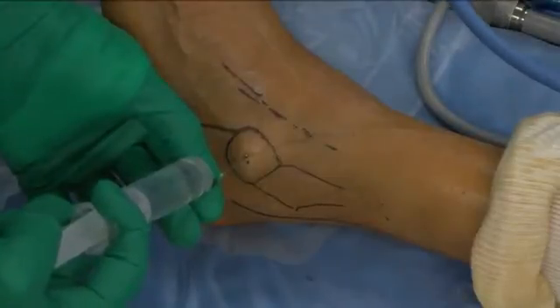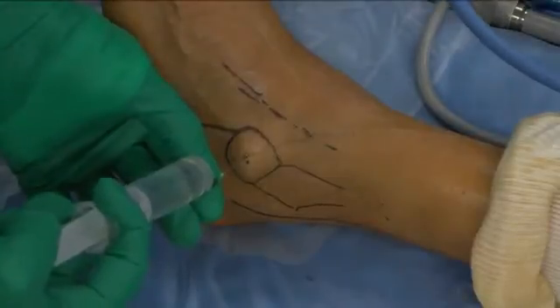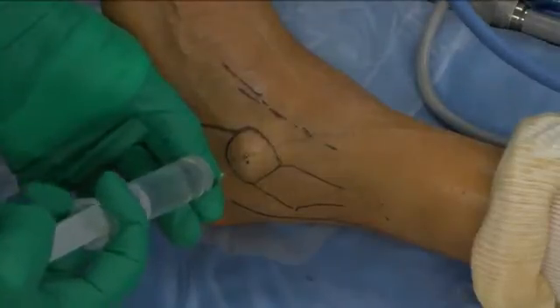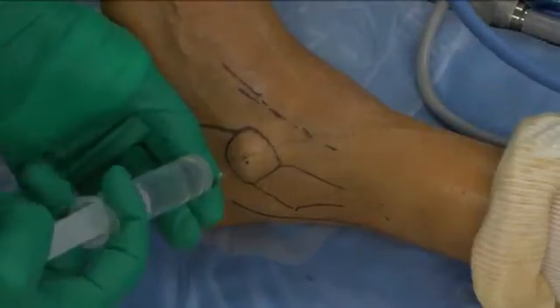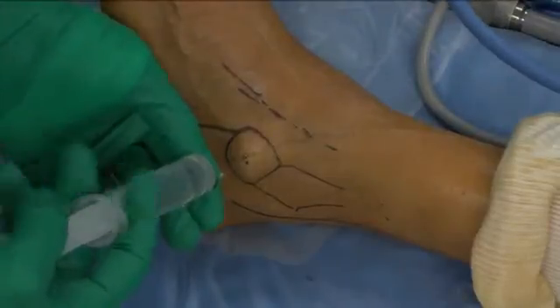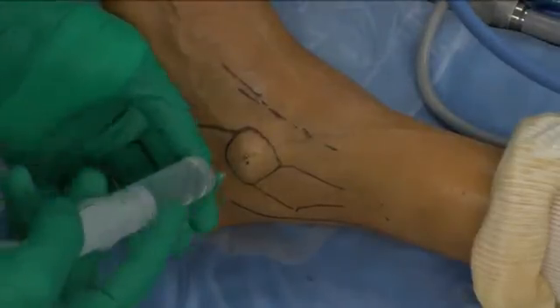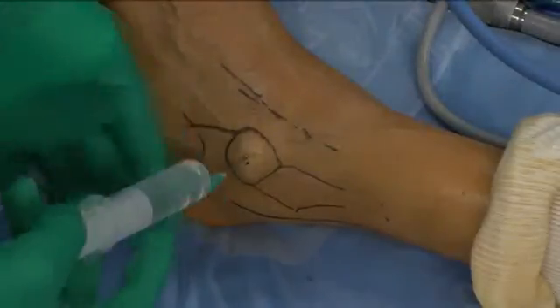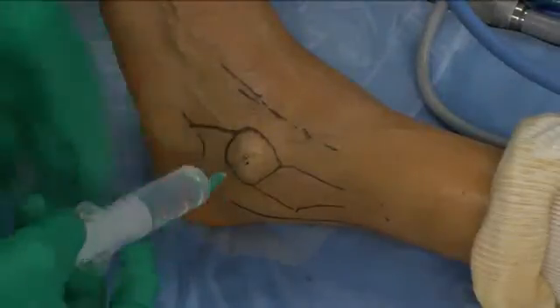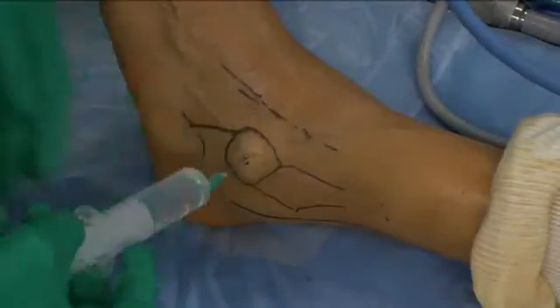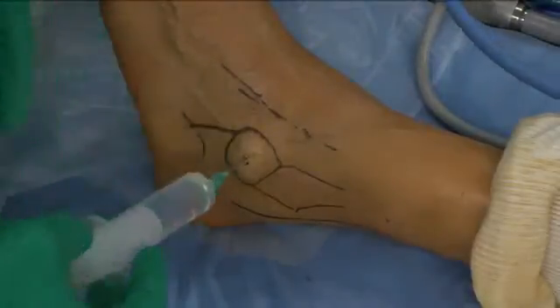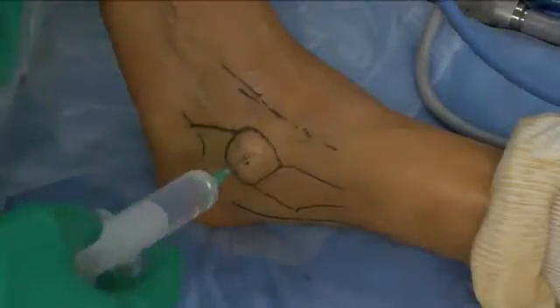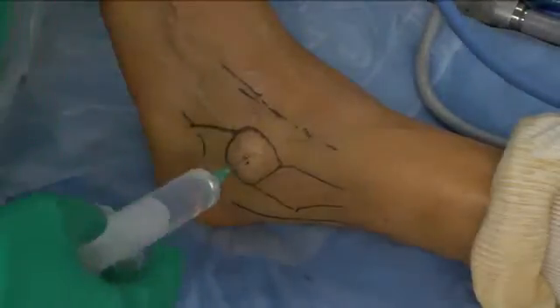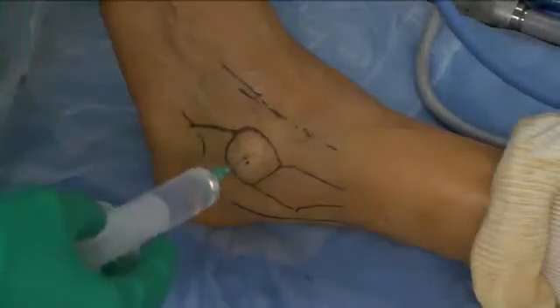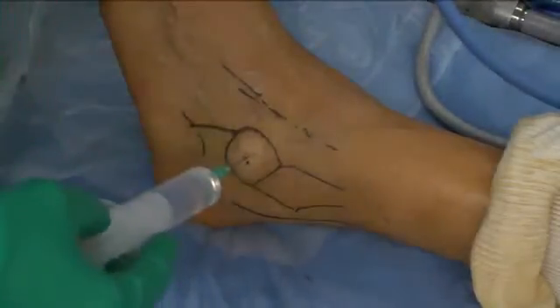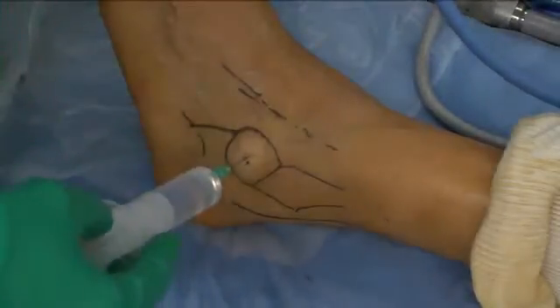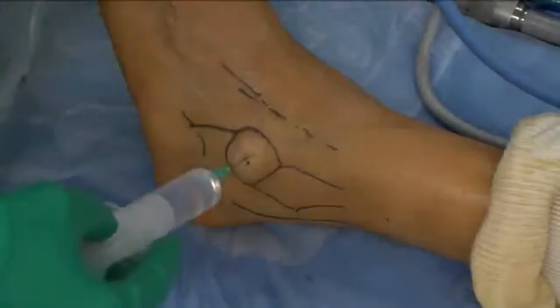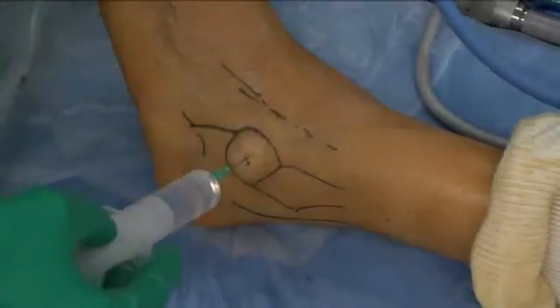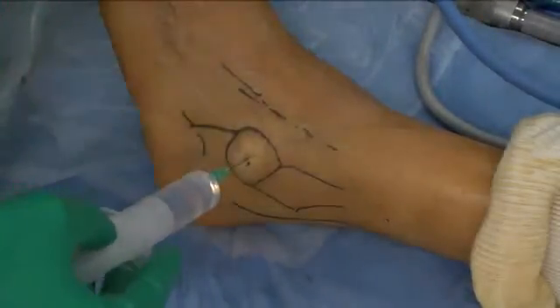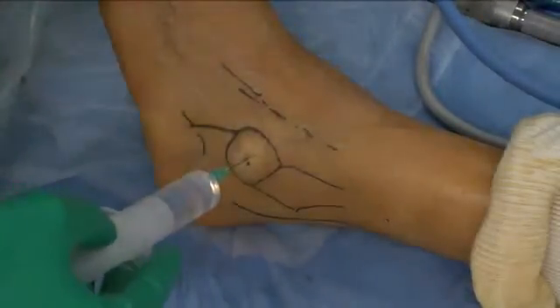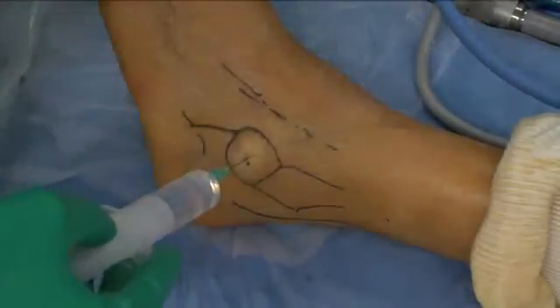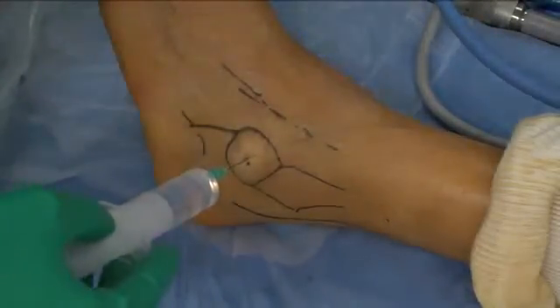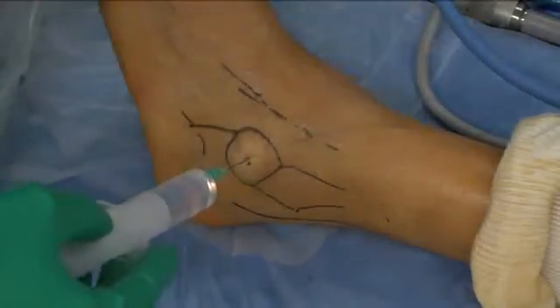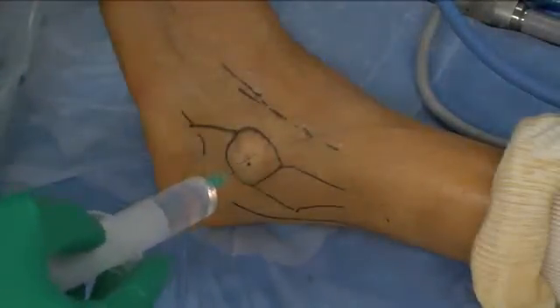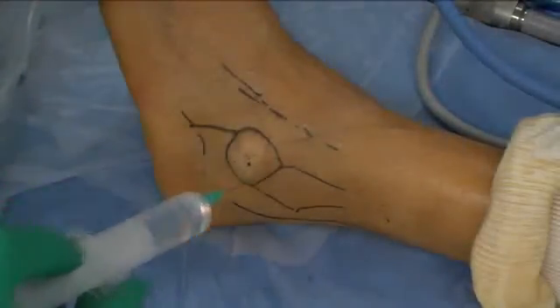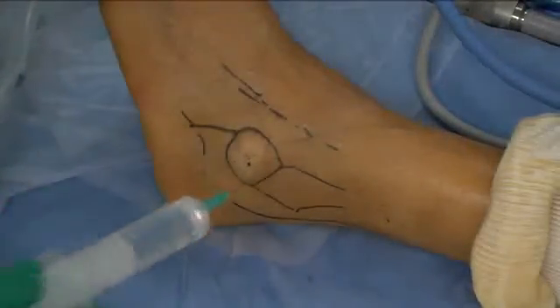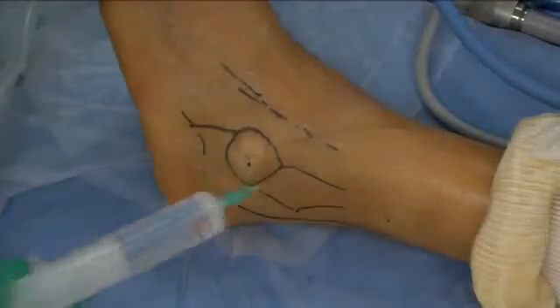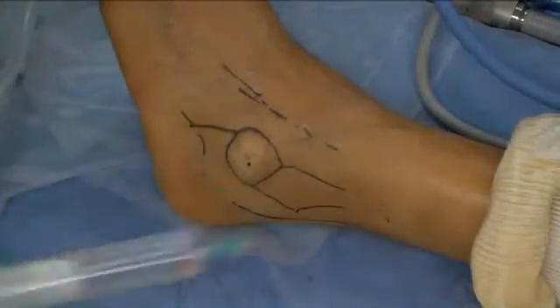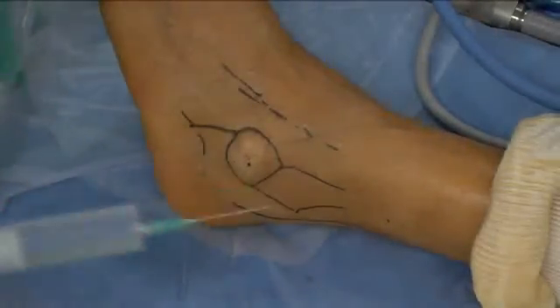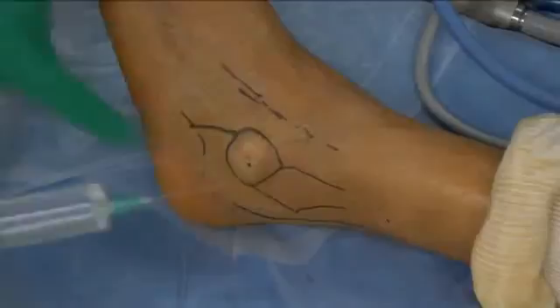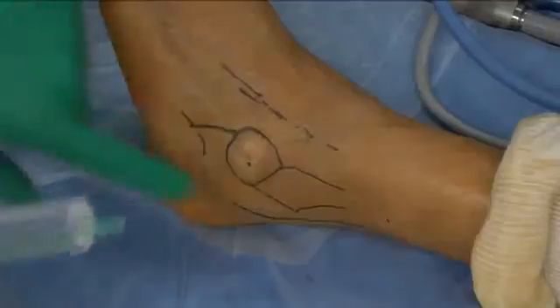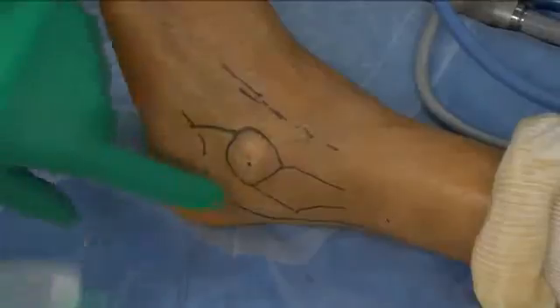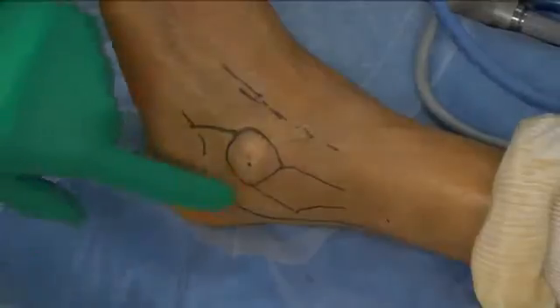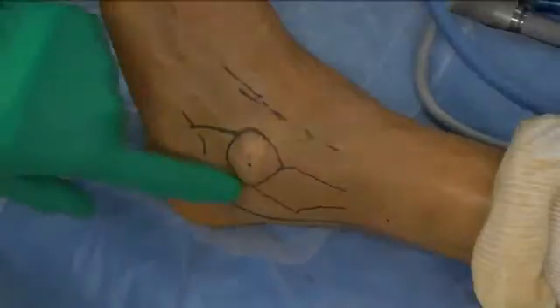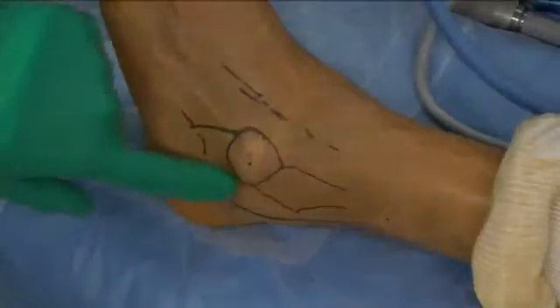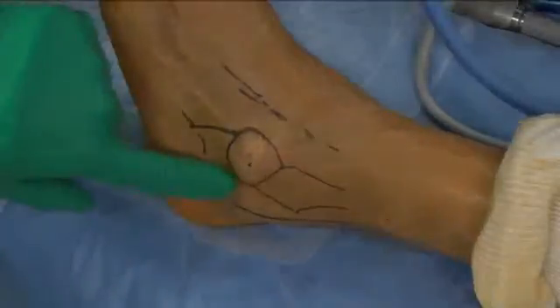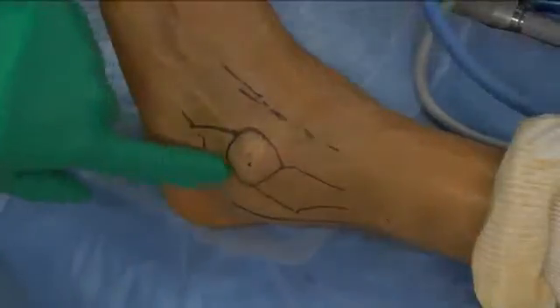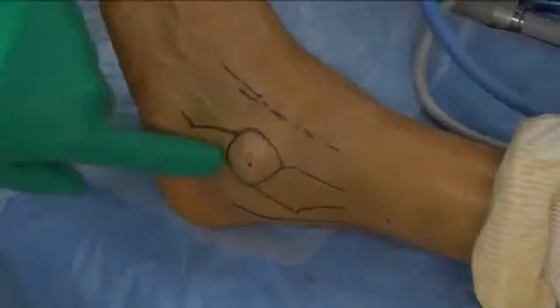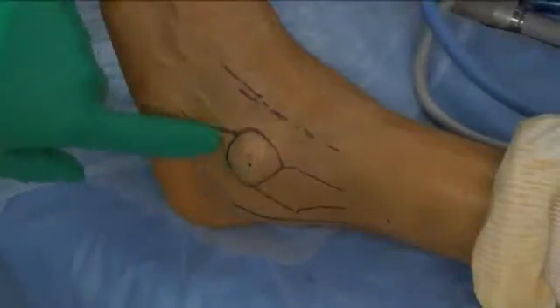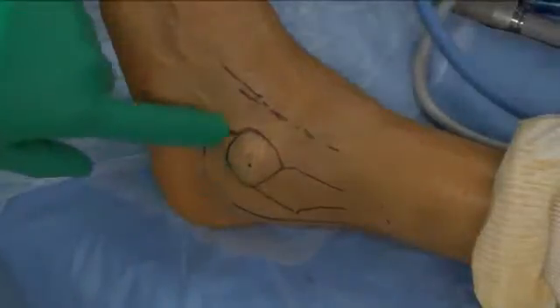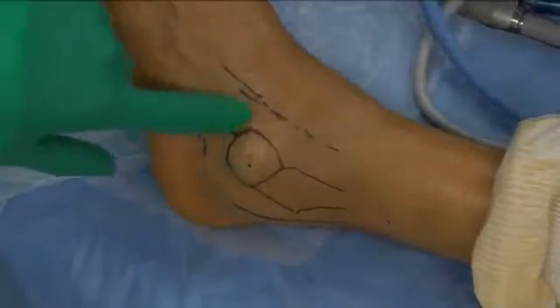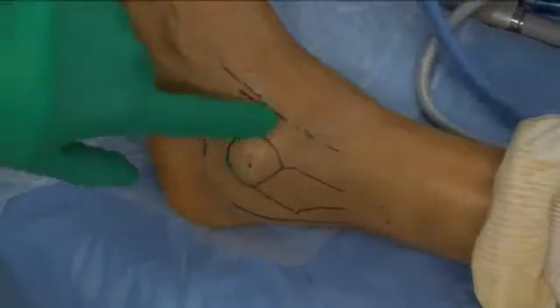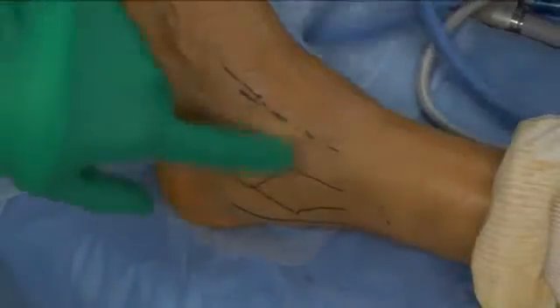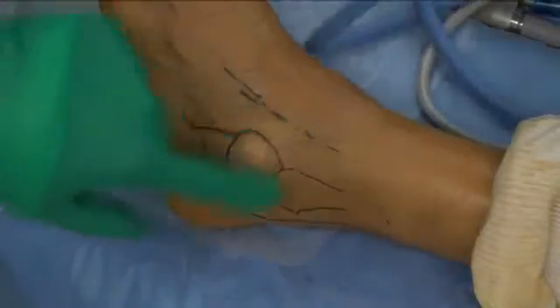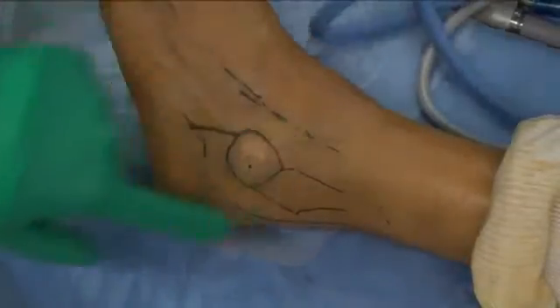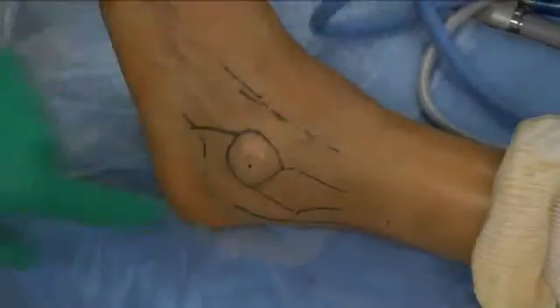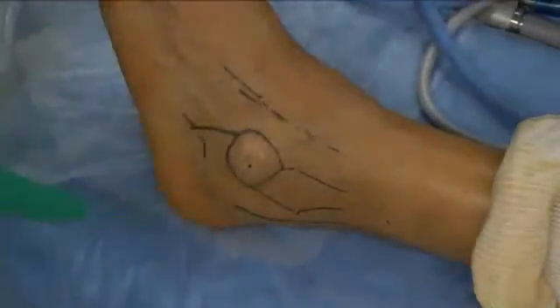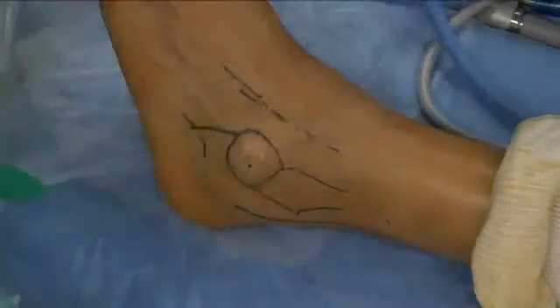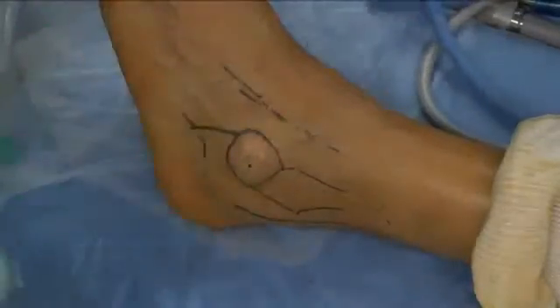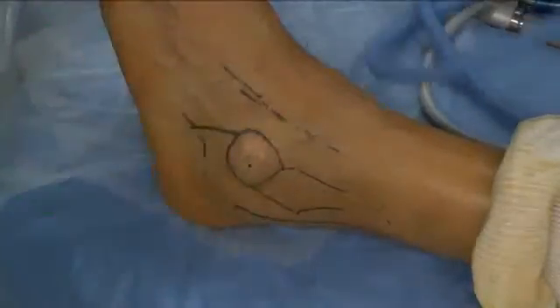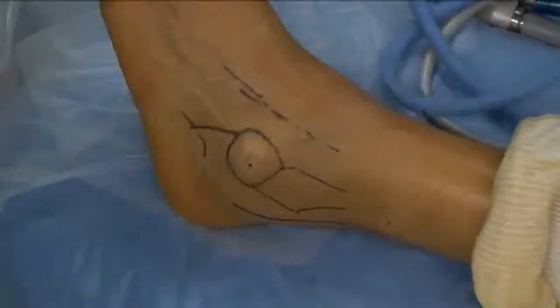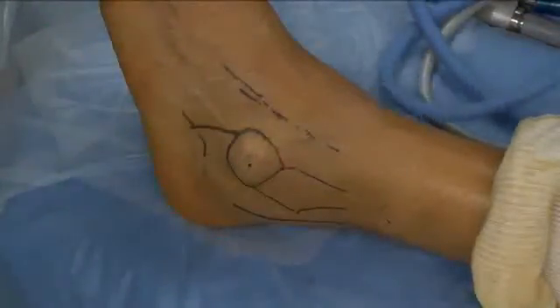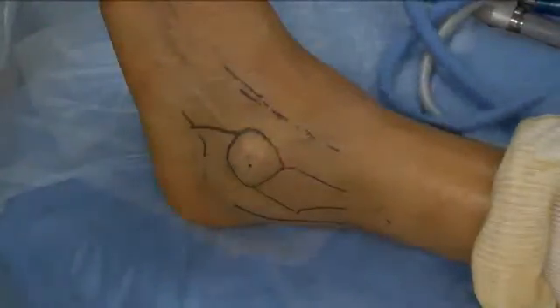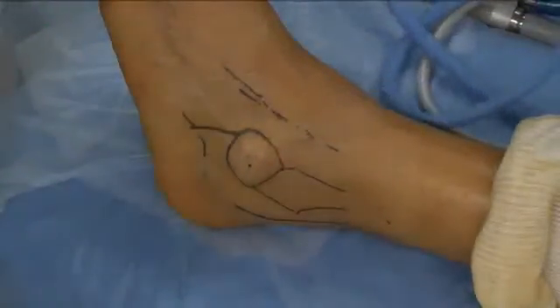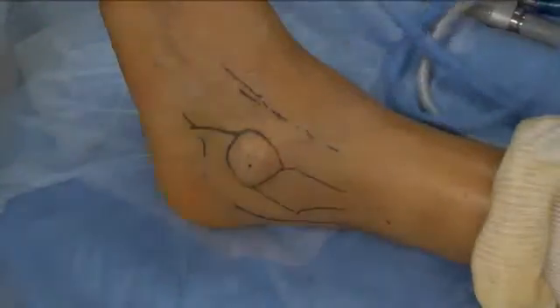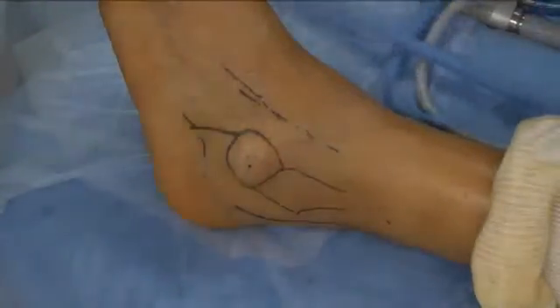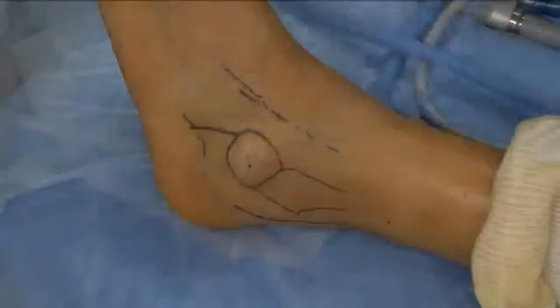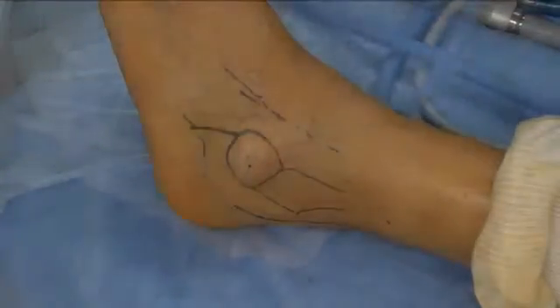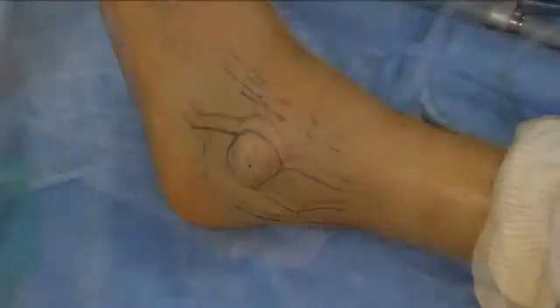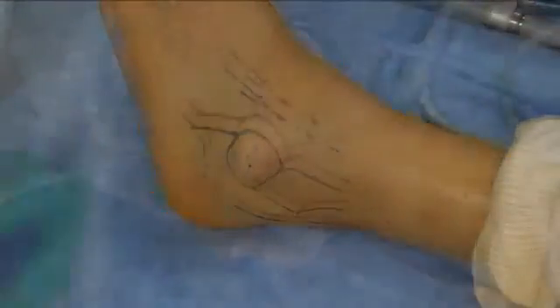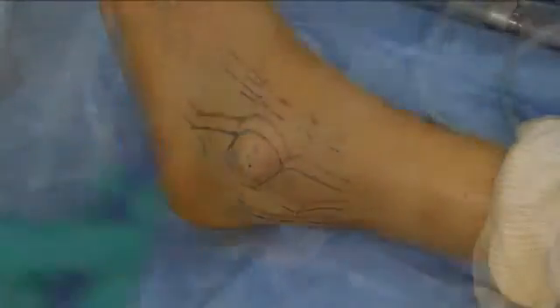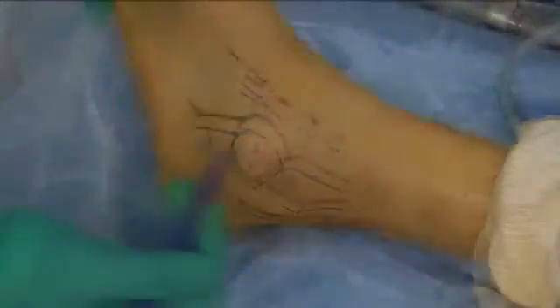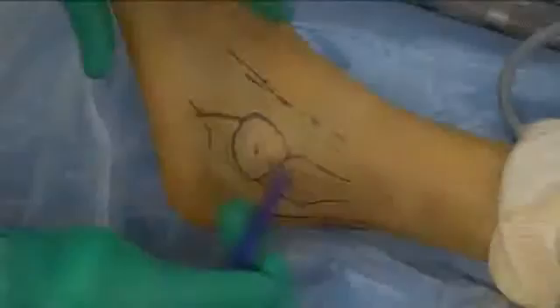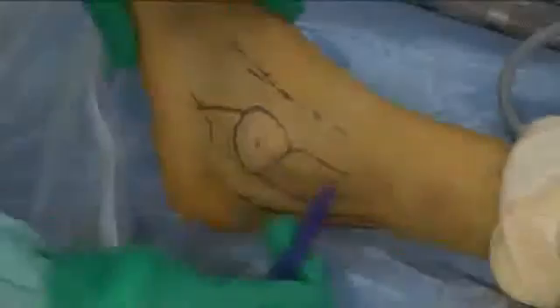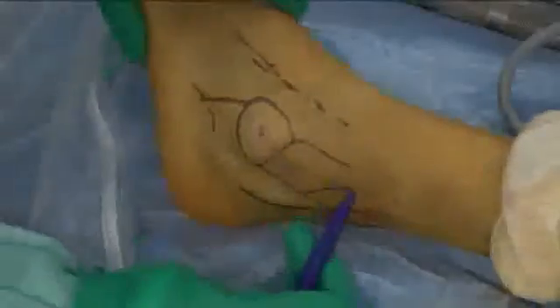An inflated zone on the skin may be seen and should correspond to the circumference of the sinus tarsi outlined earlier.